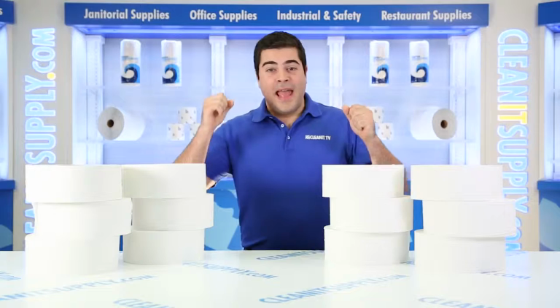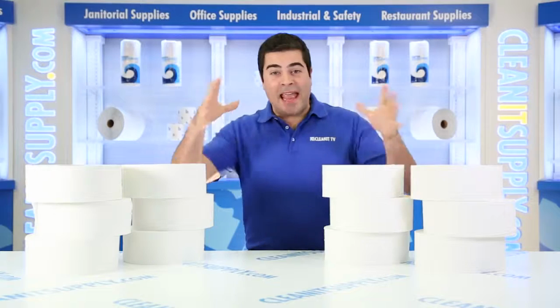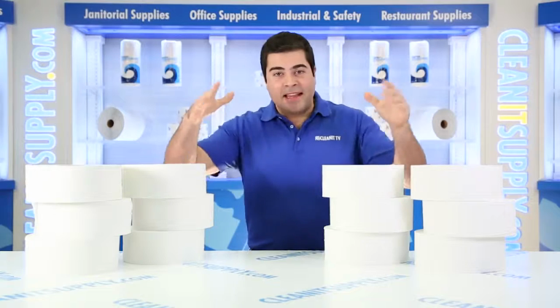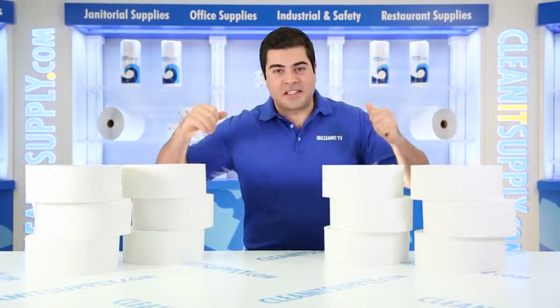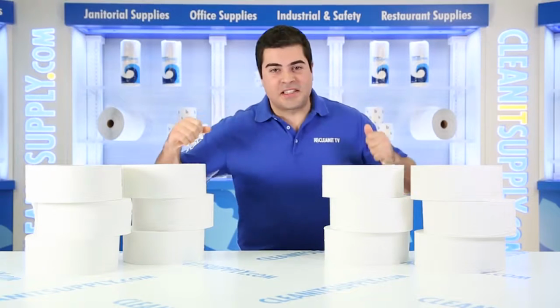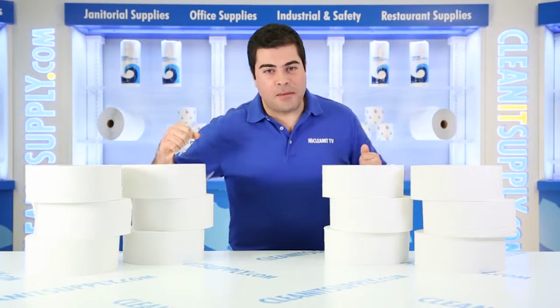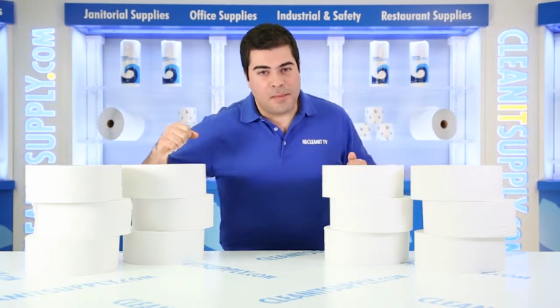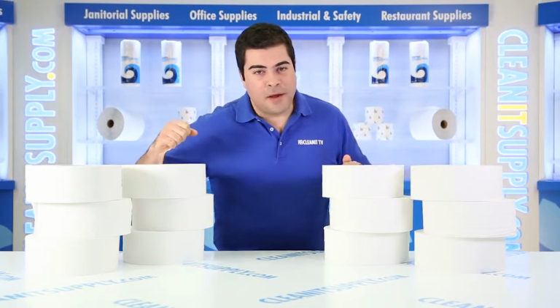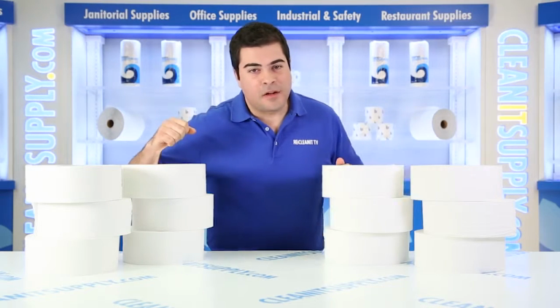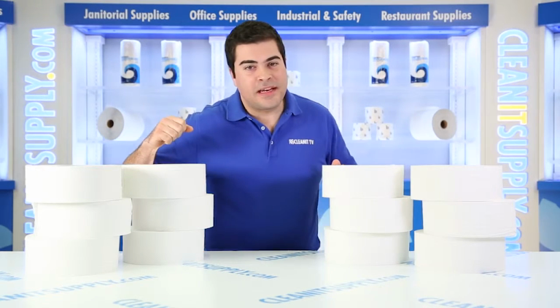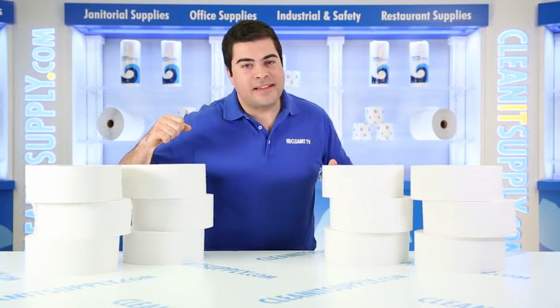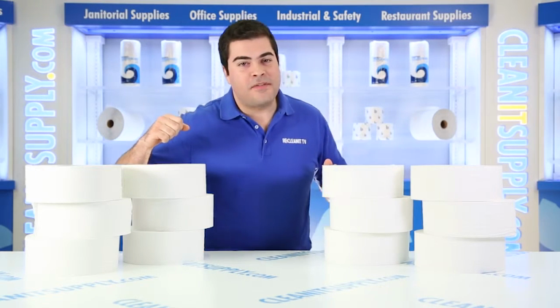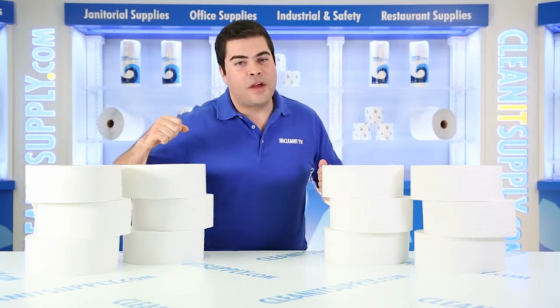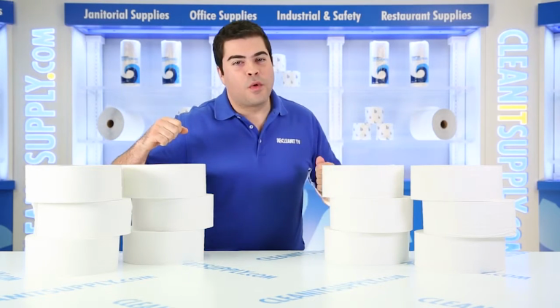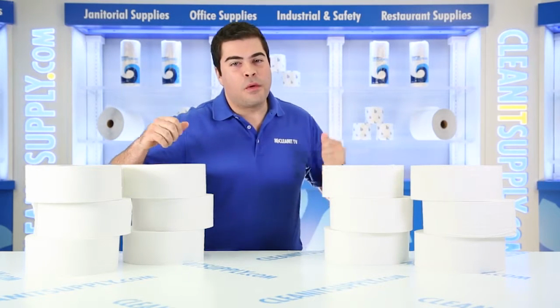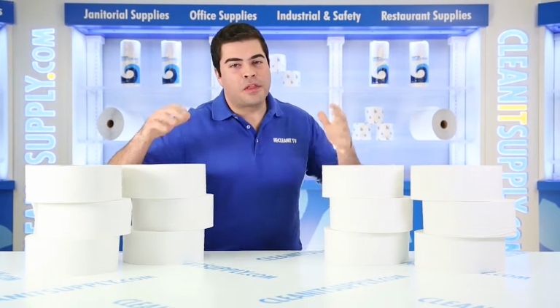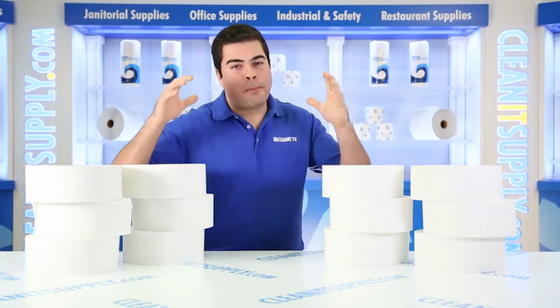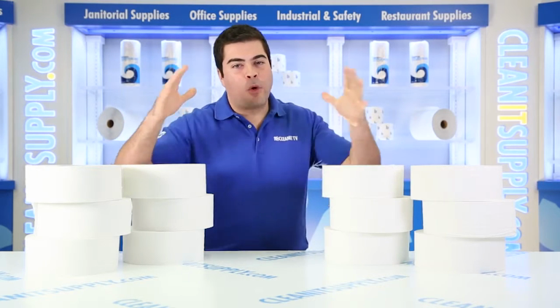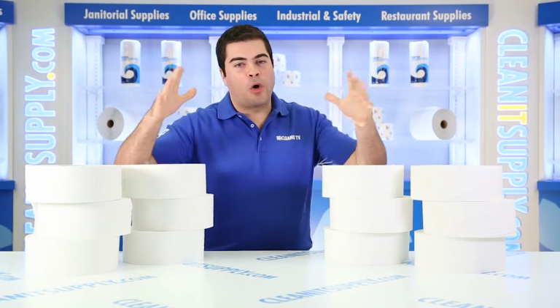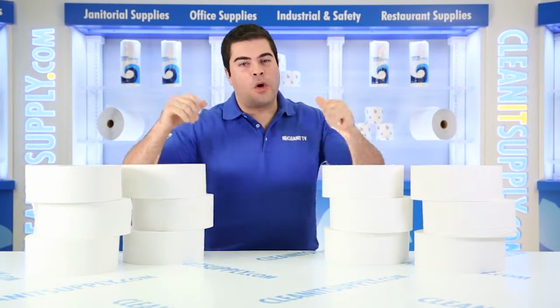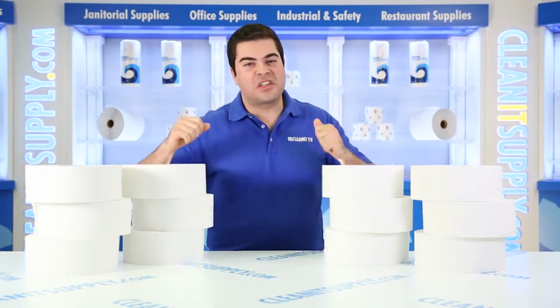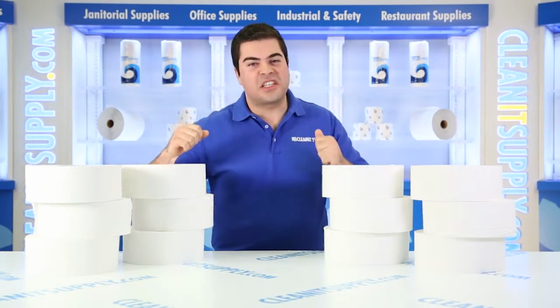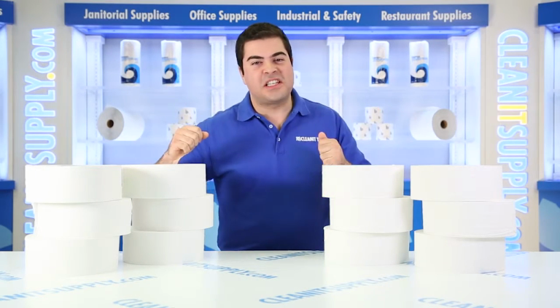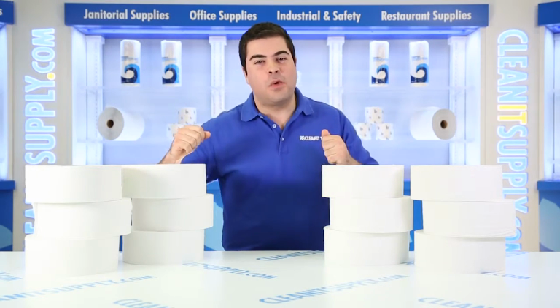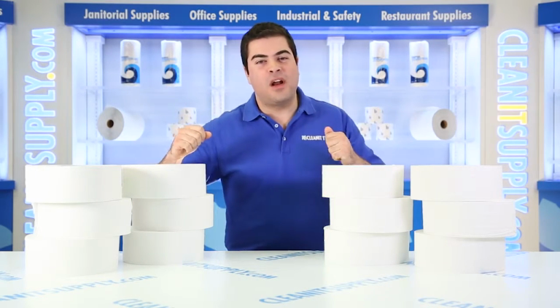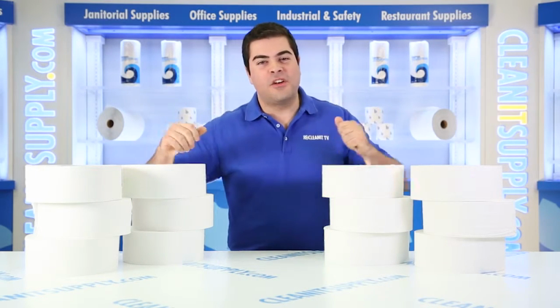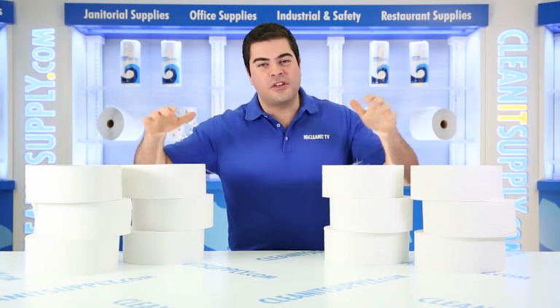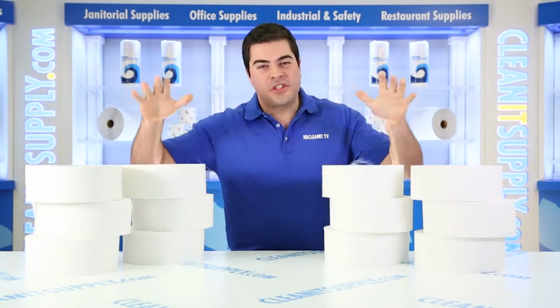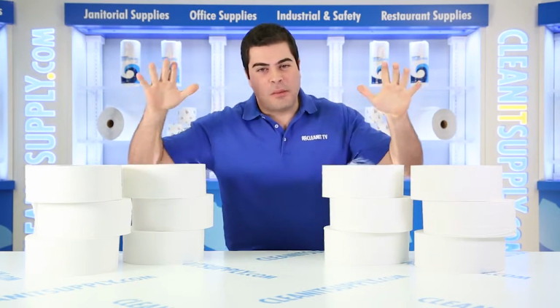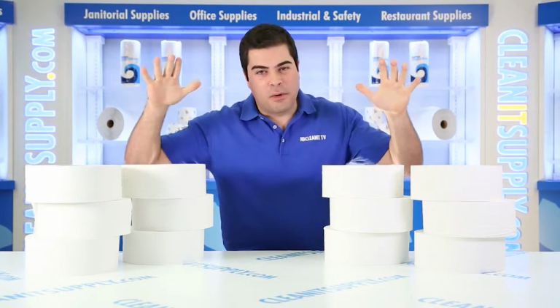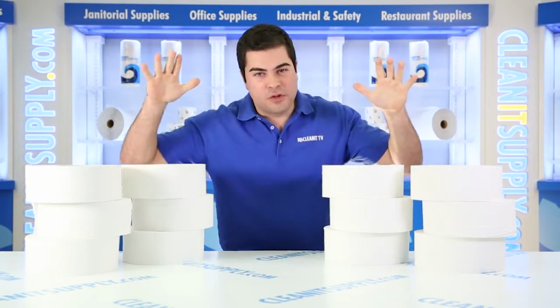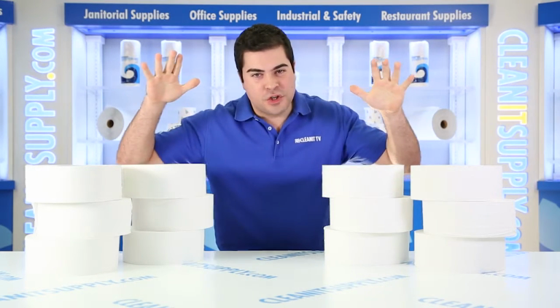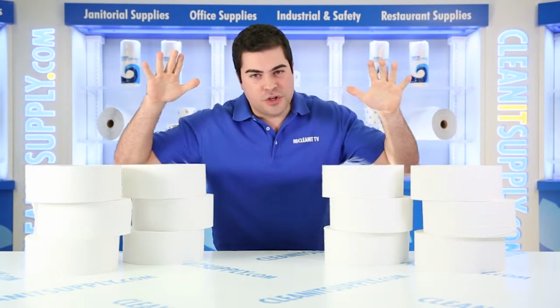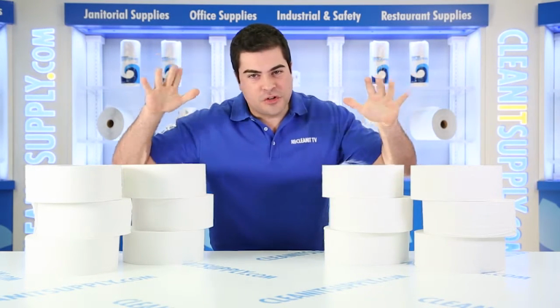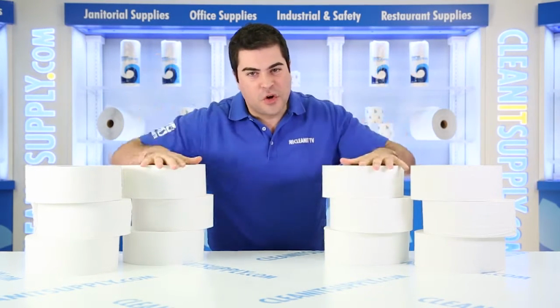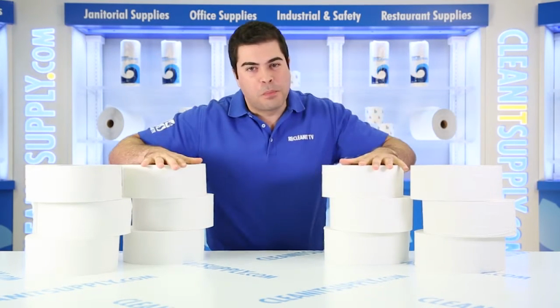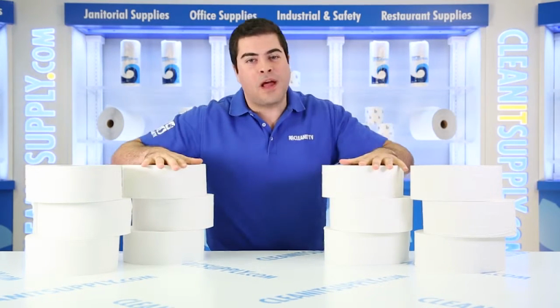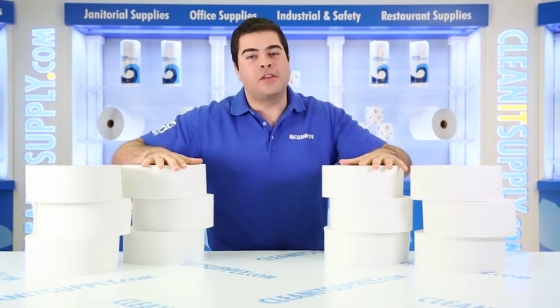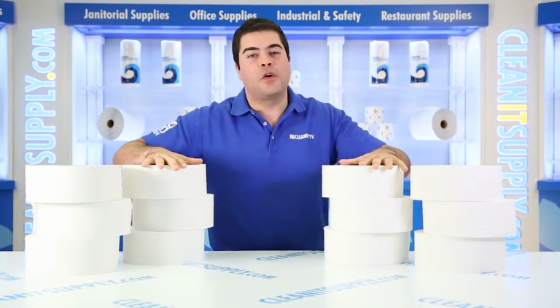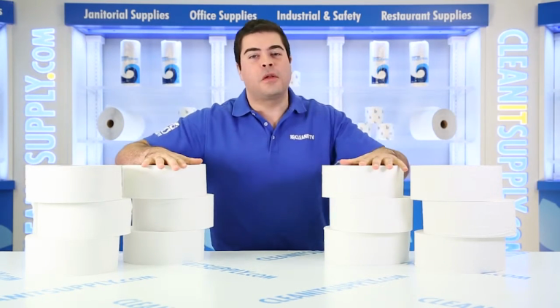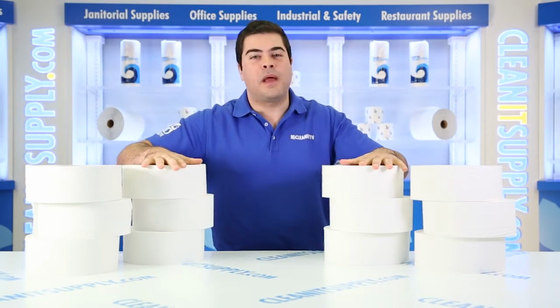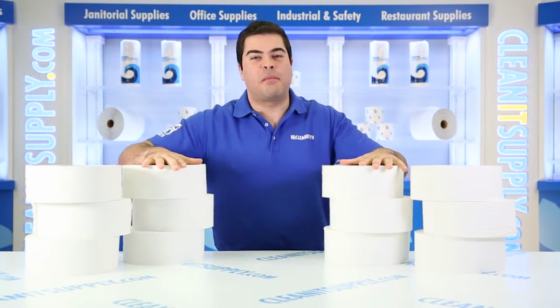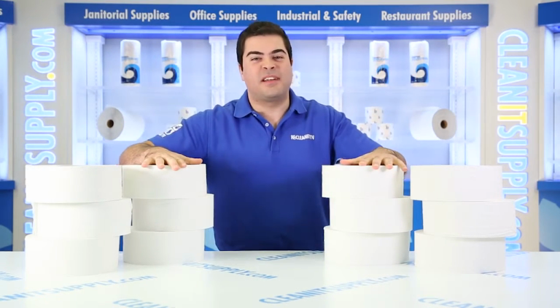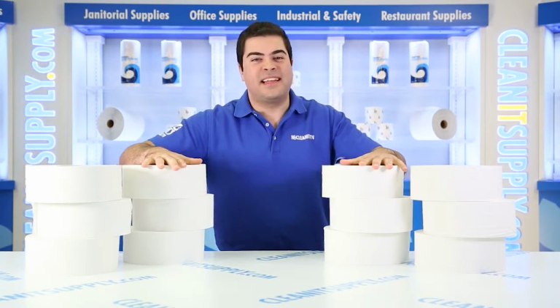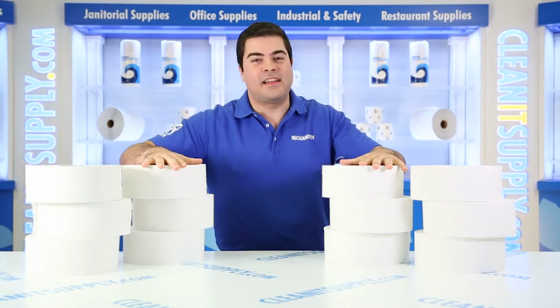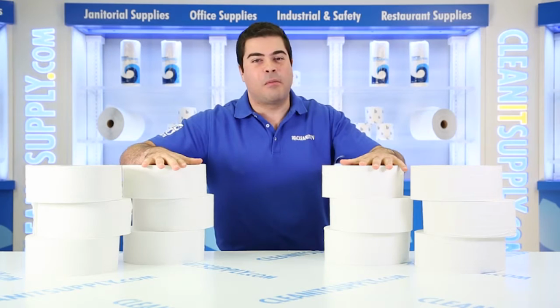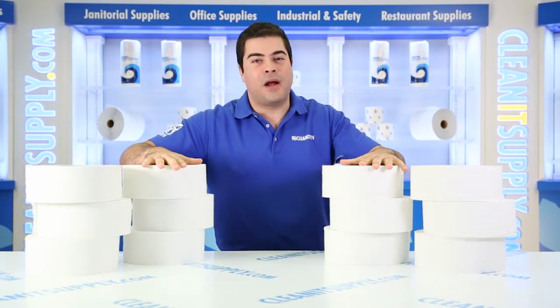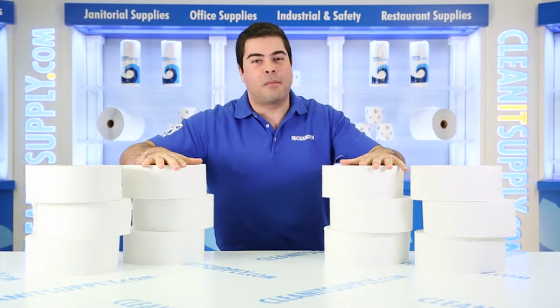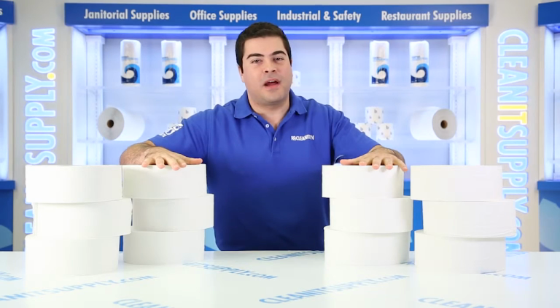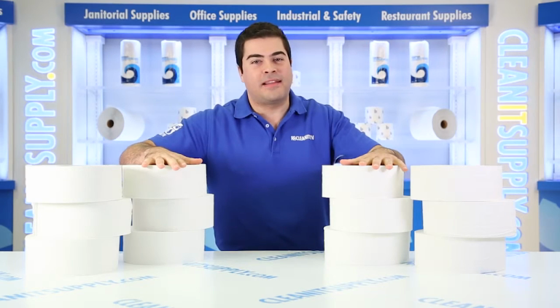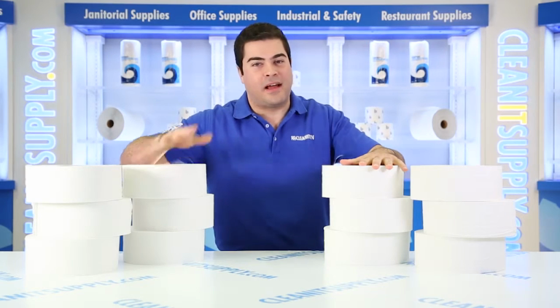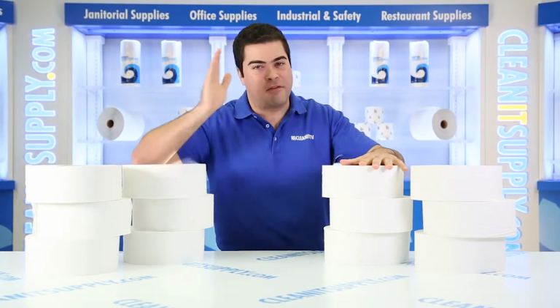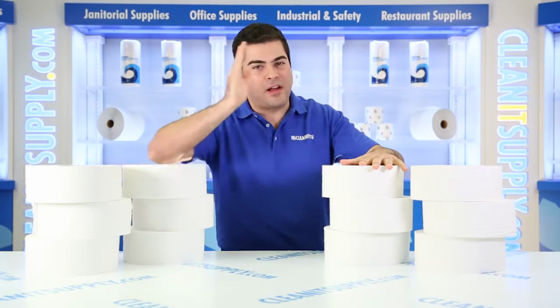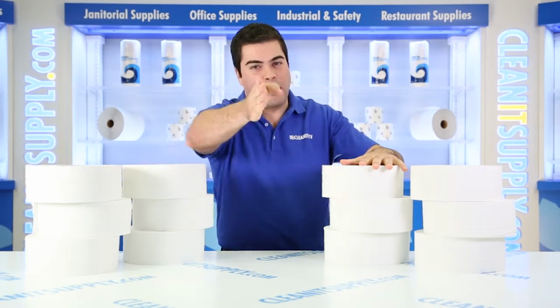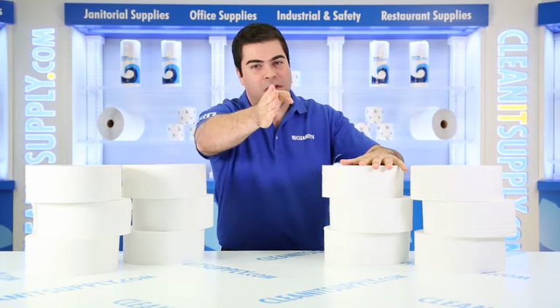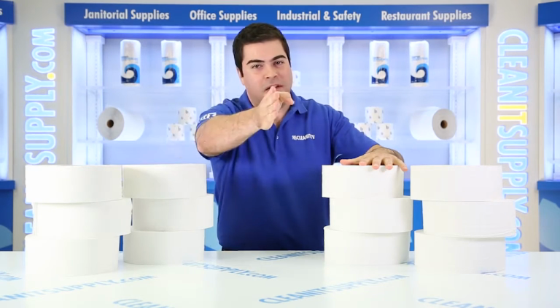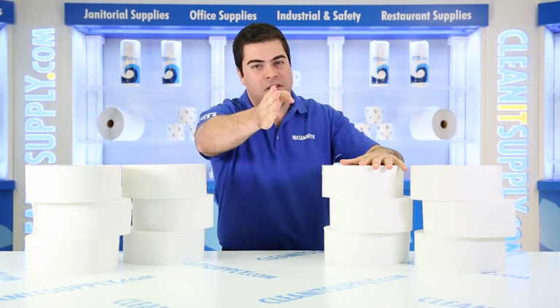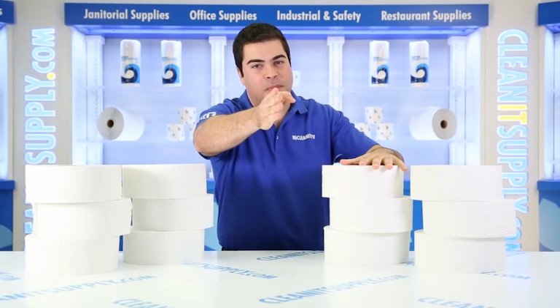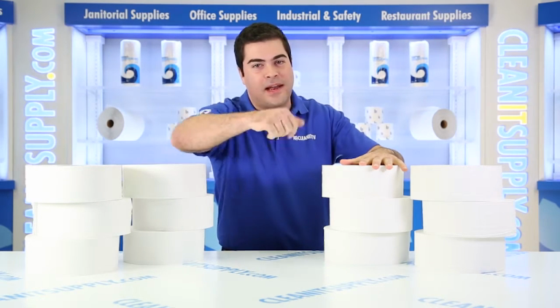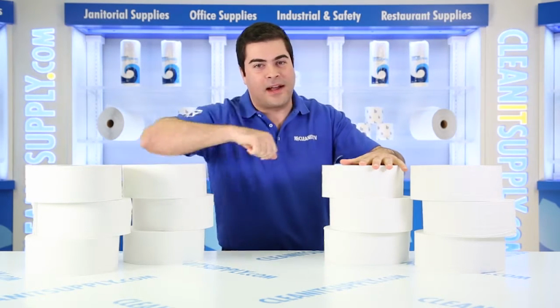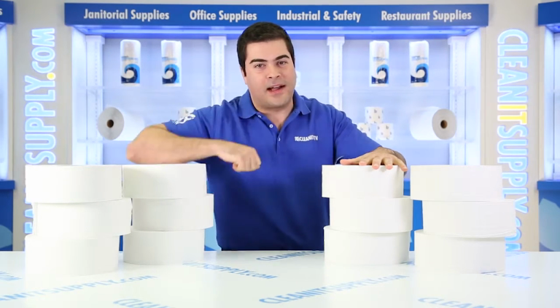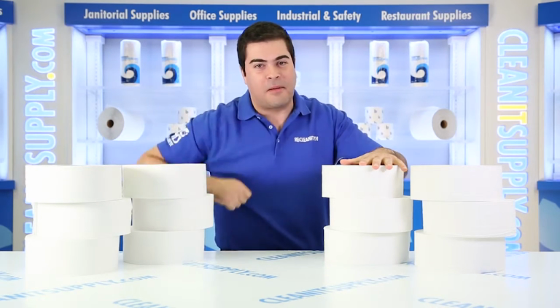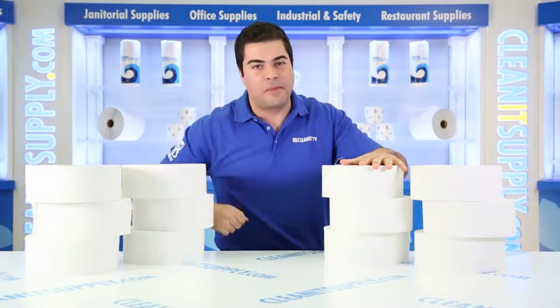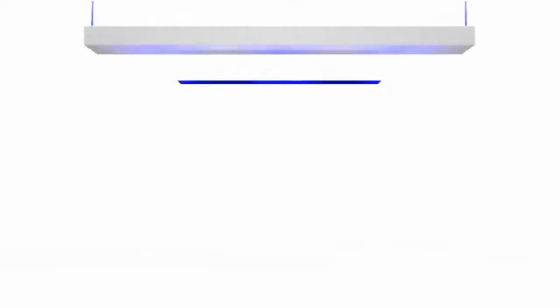Hey, this is Sammy P on CleanIt TV, and we're here with the BoardWalk 6100 Jumbo Junior 2-Ply Toilet Paper Detail Product Breakdown, available at CleanItSupply.com.